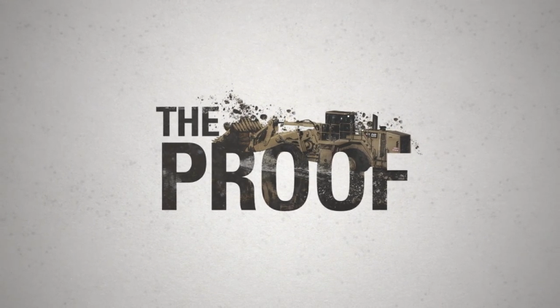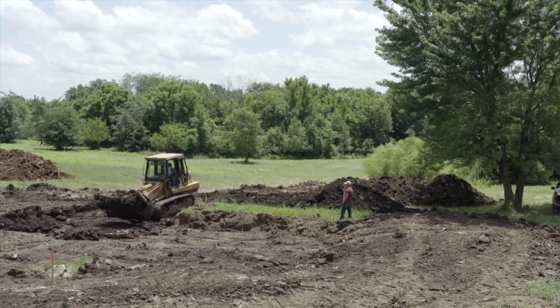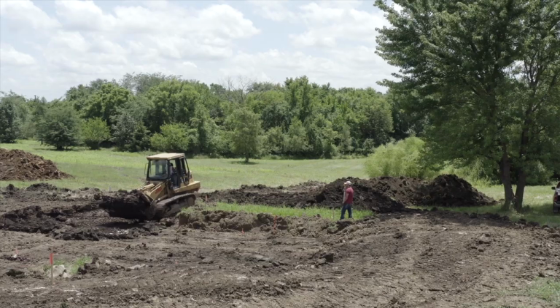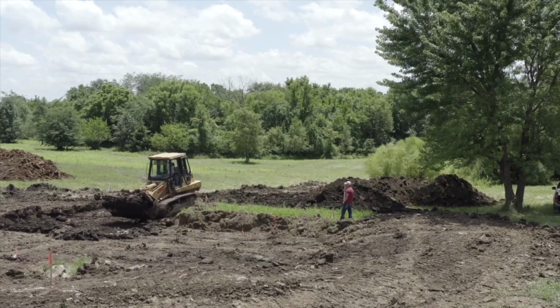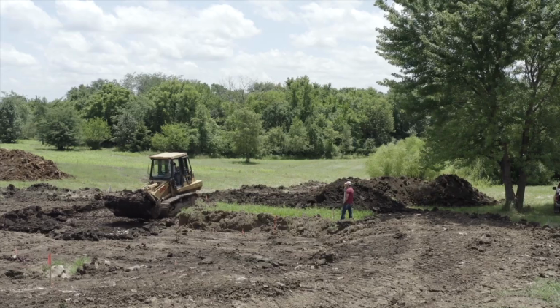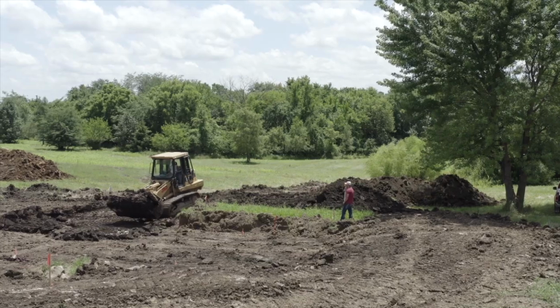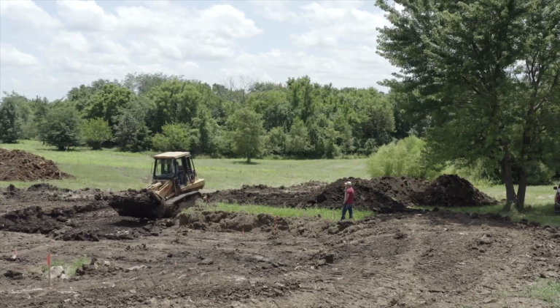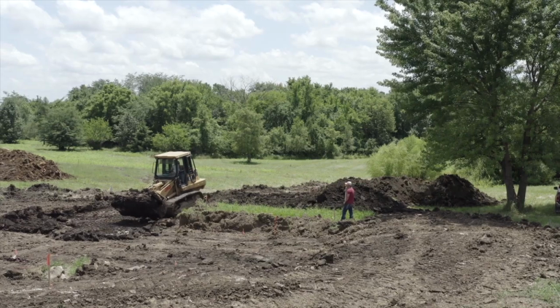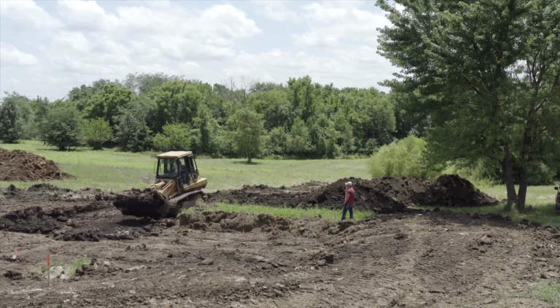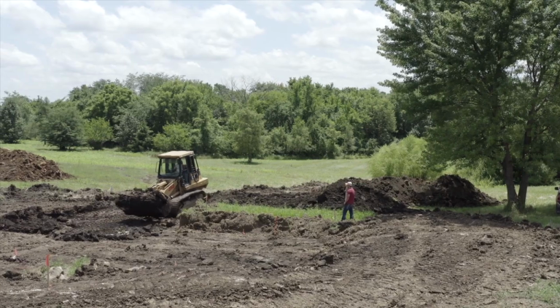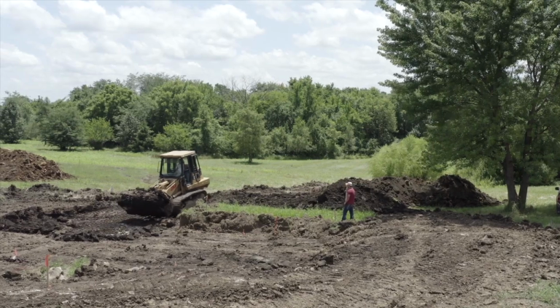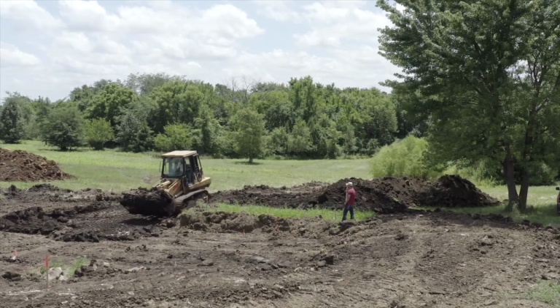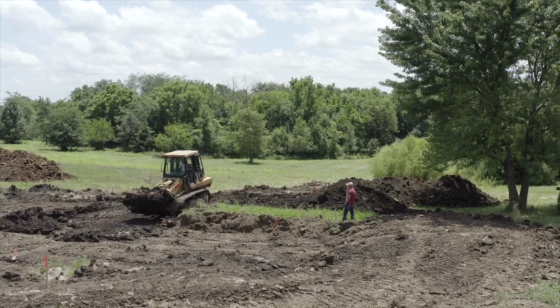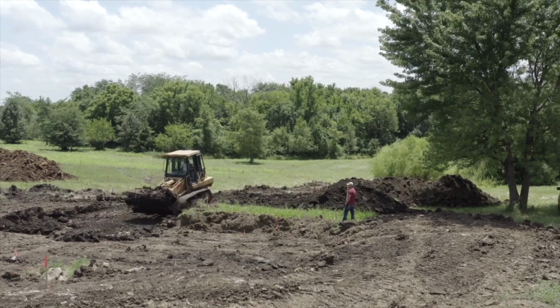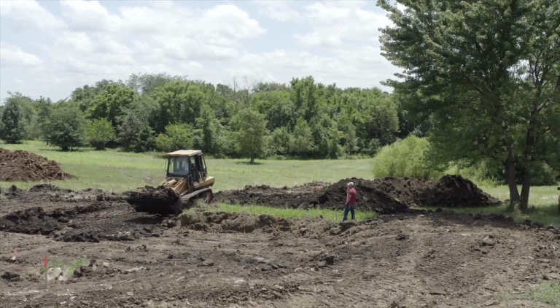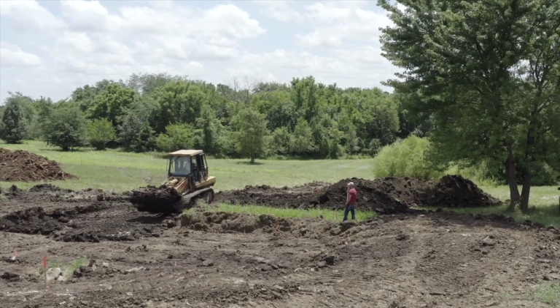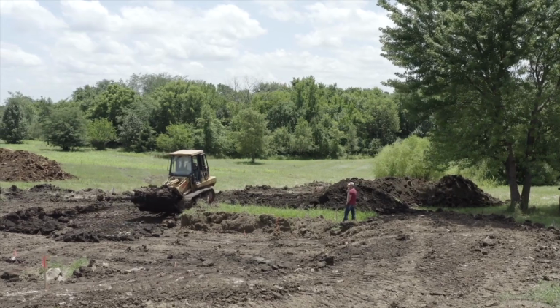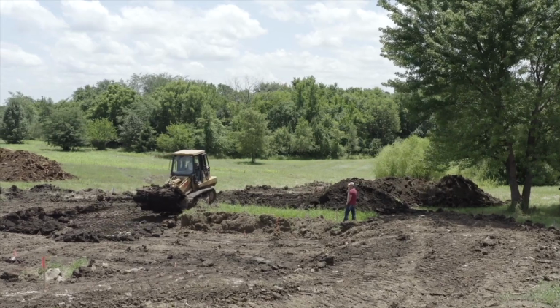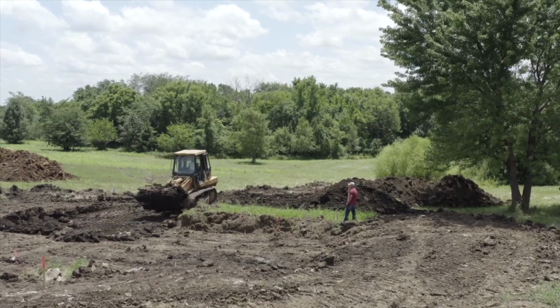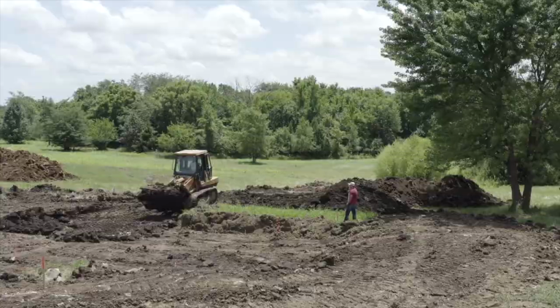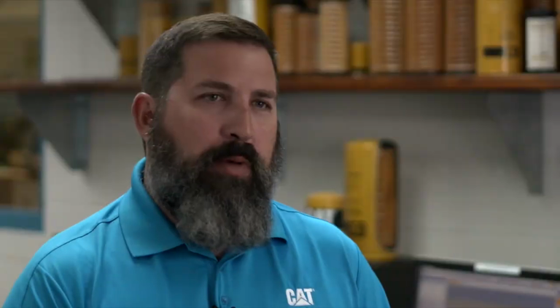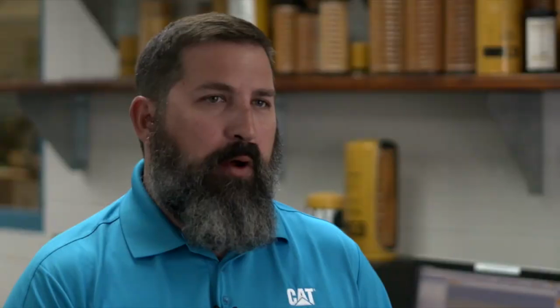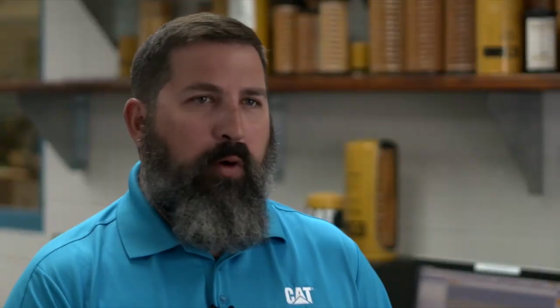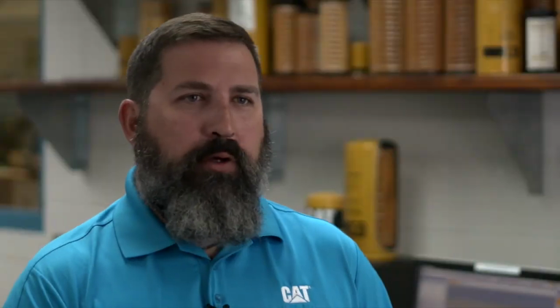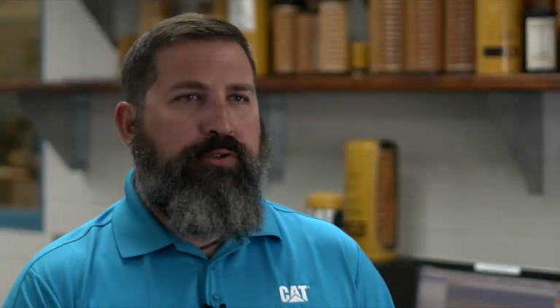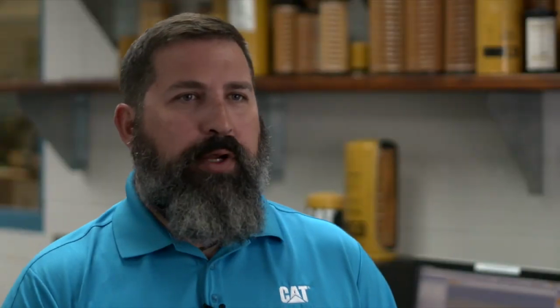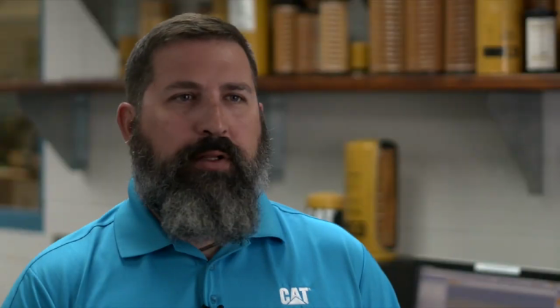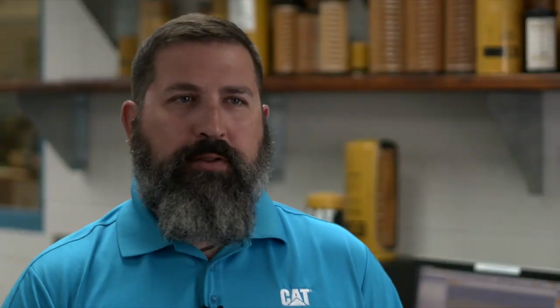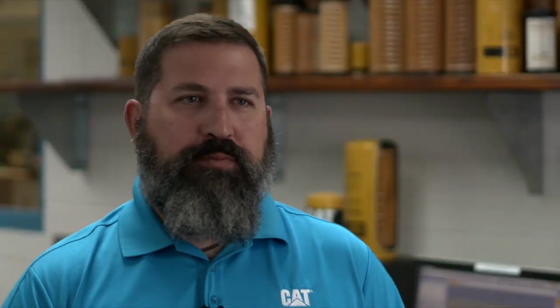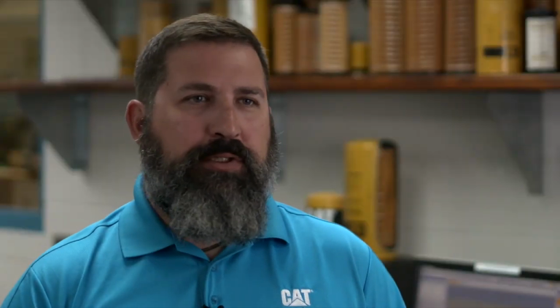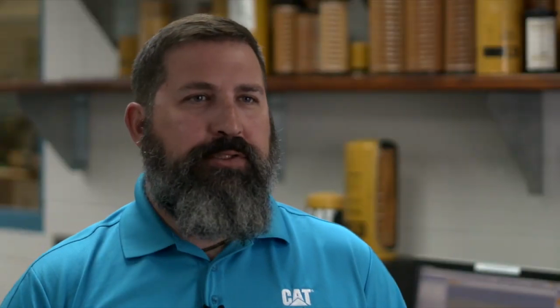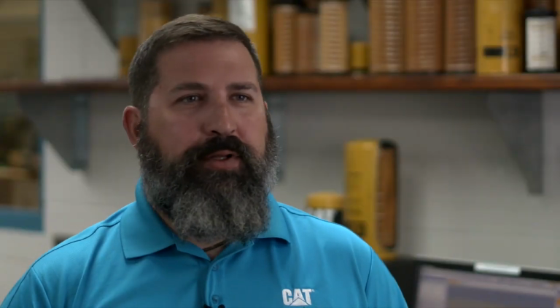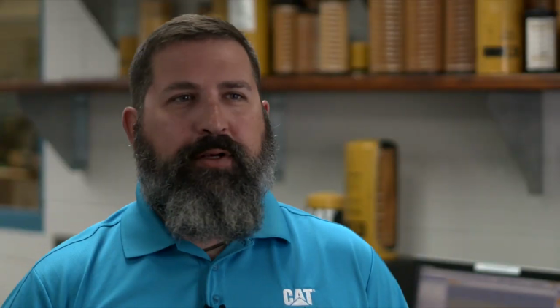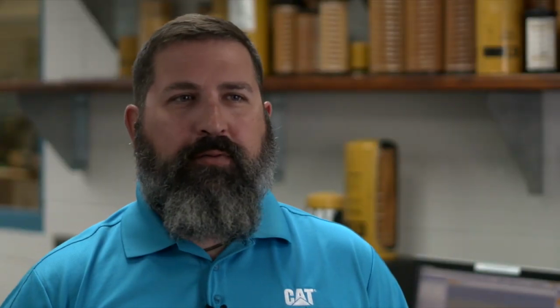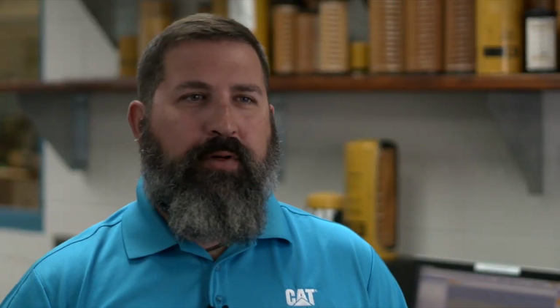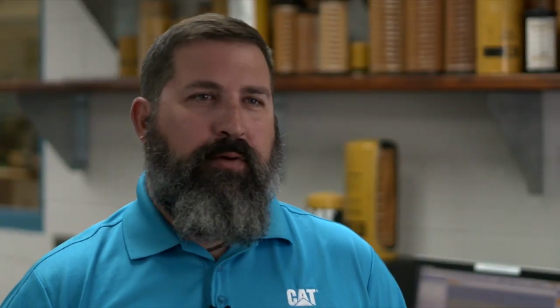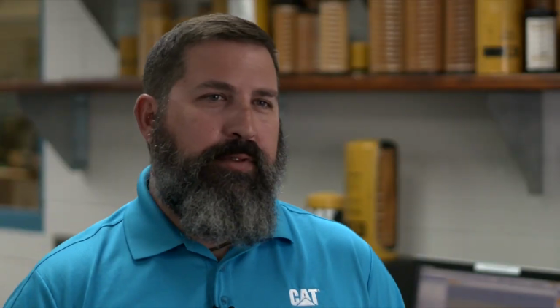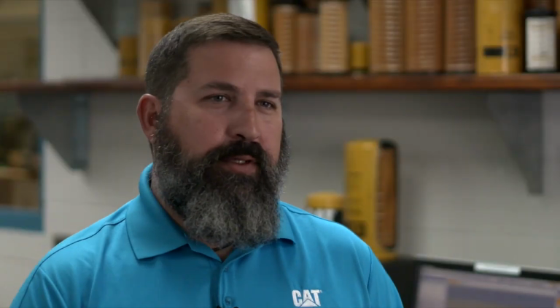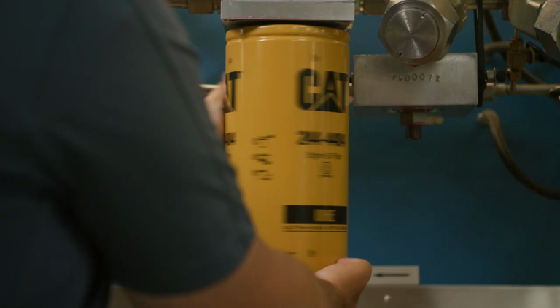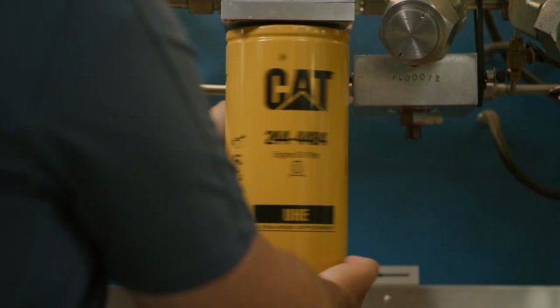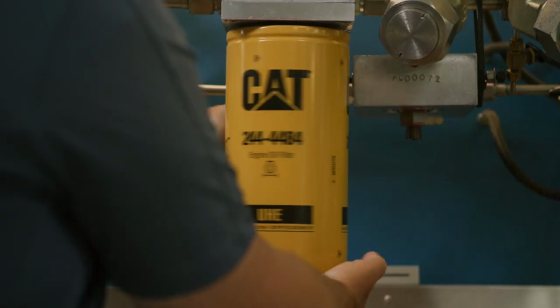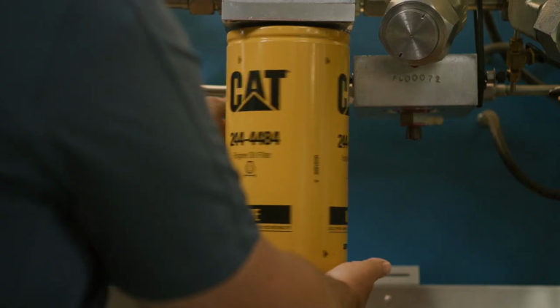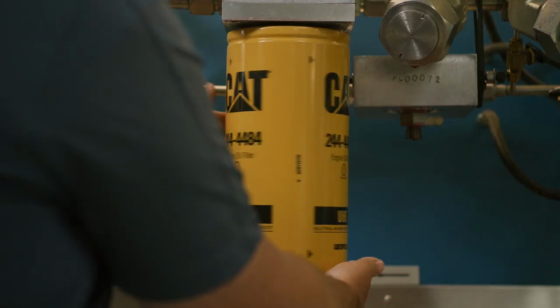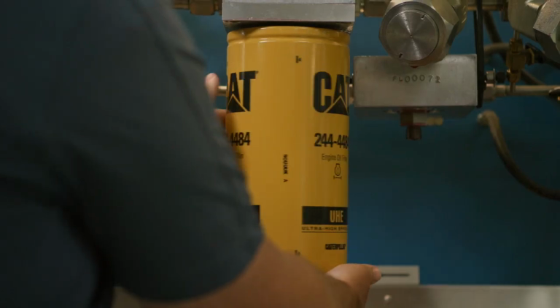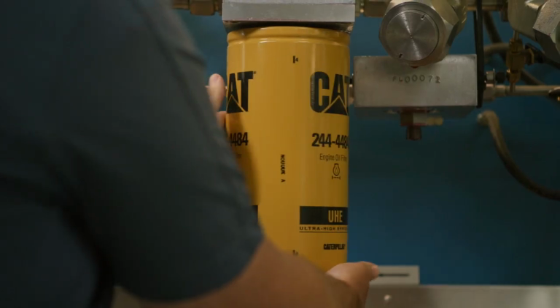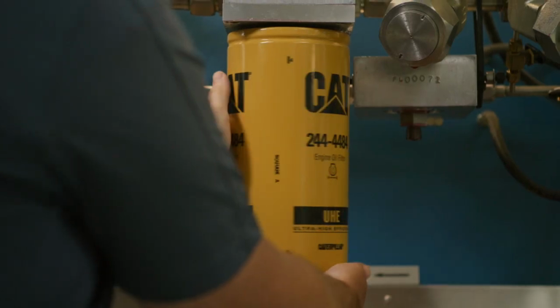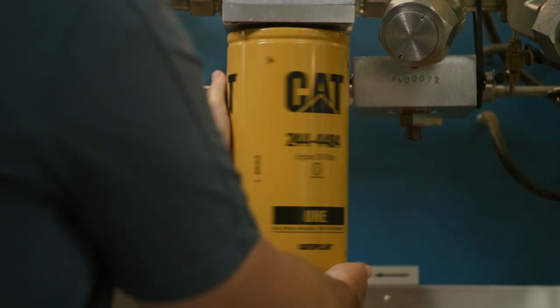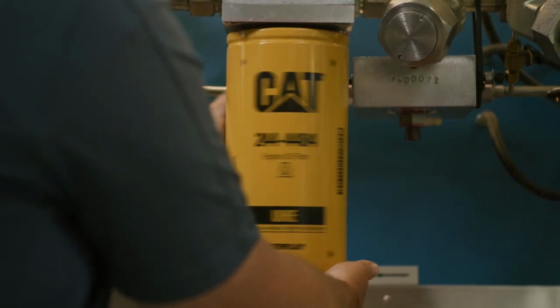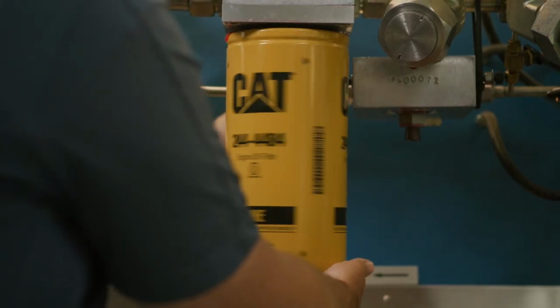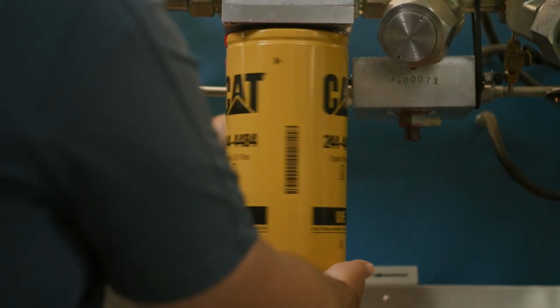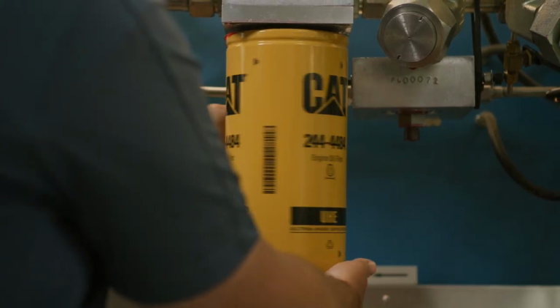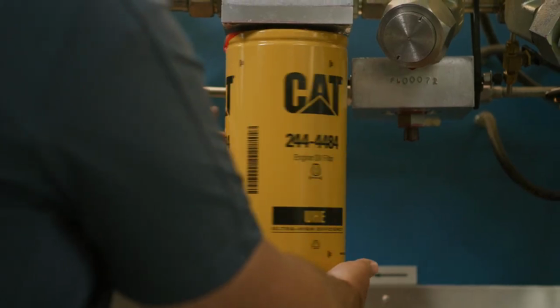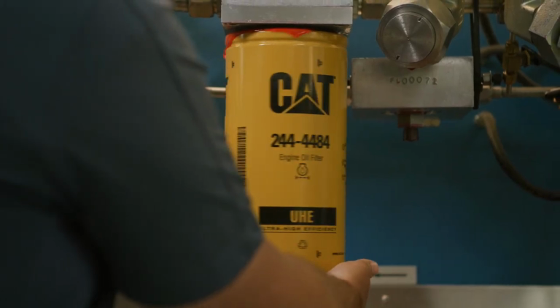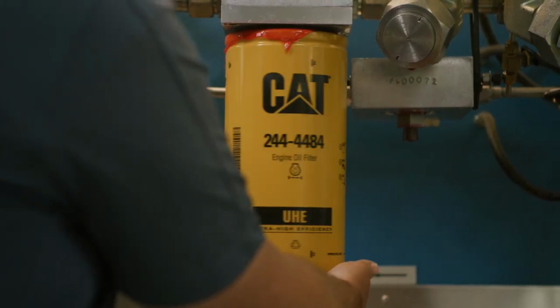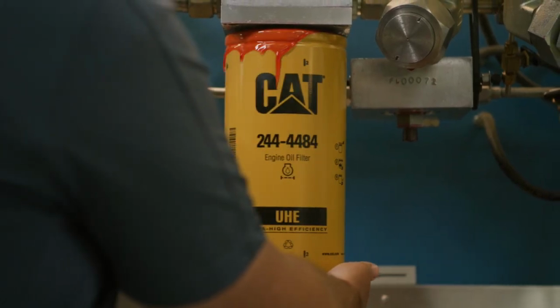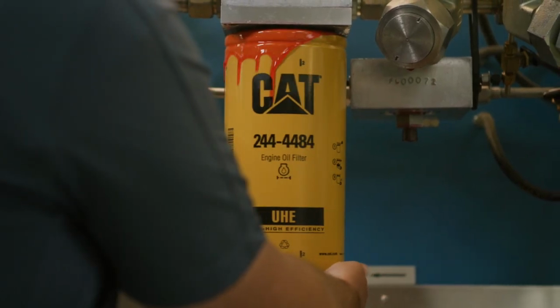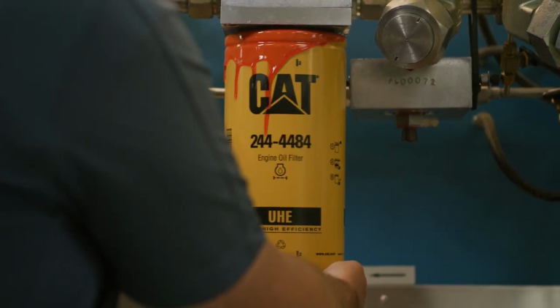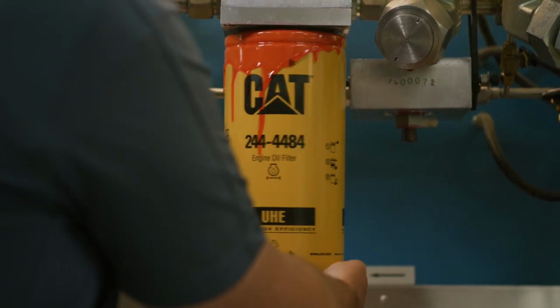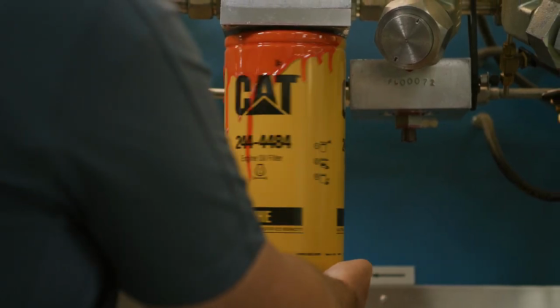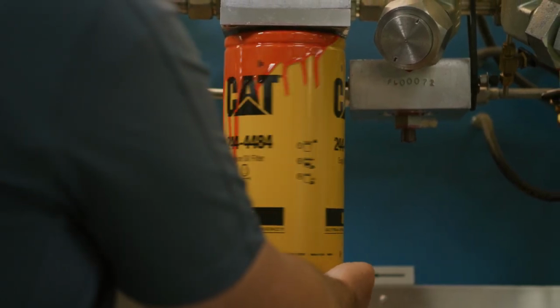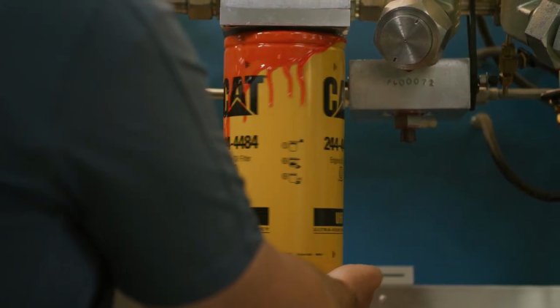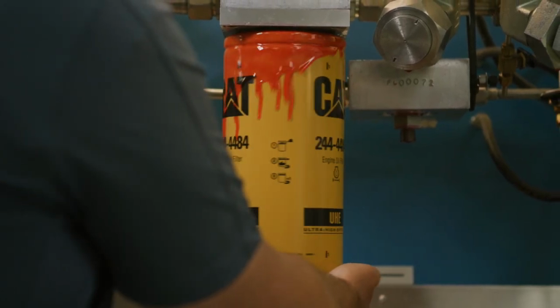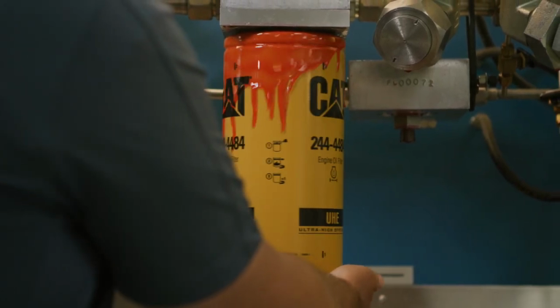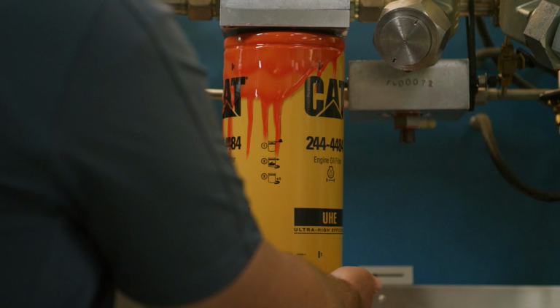I'm getting phone calls from customers saying my oil drain looked much cleaner when I went to the Caterpillar filters and fluids. My system's being protected.